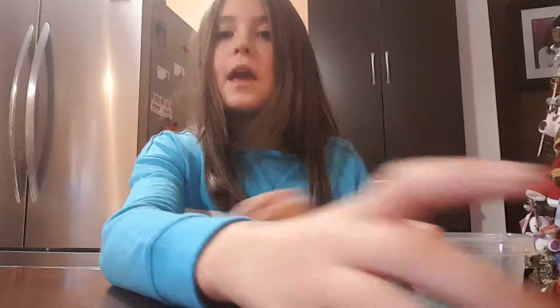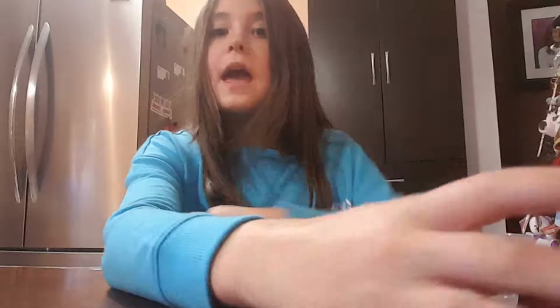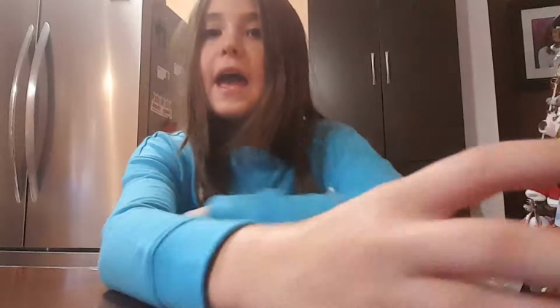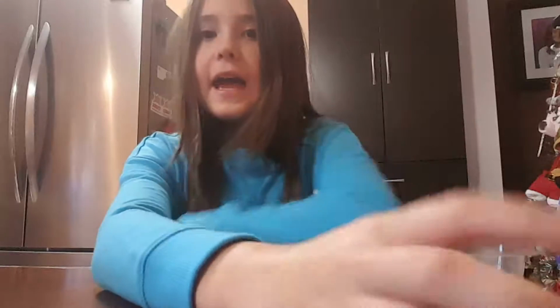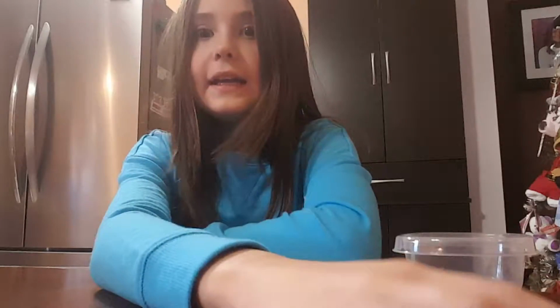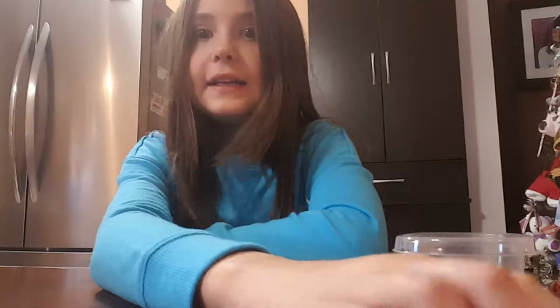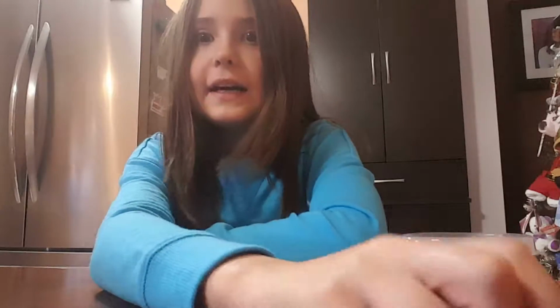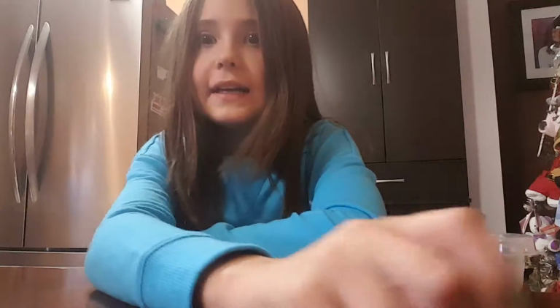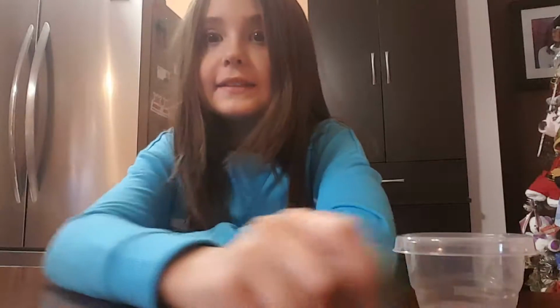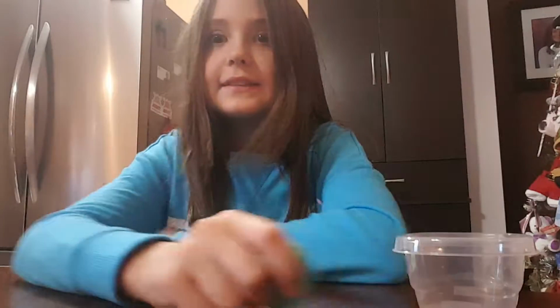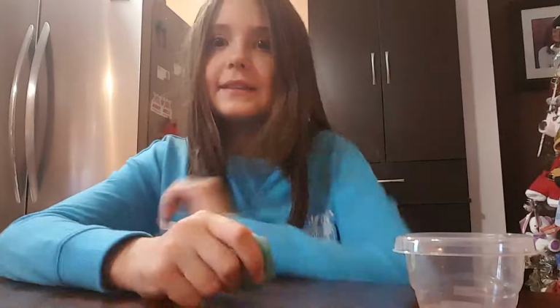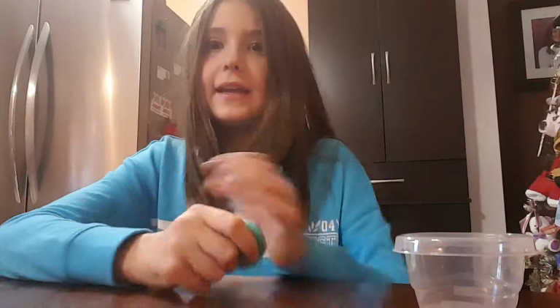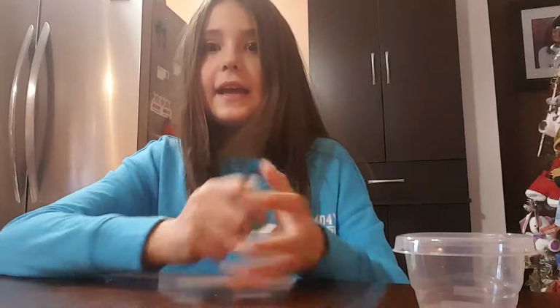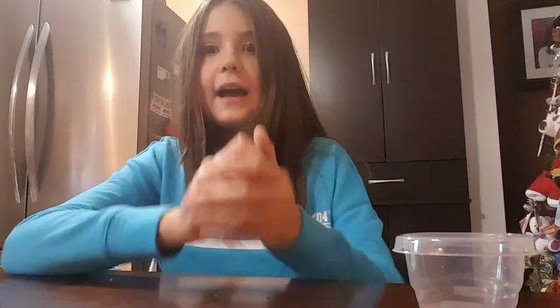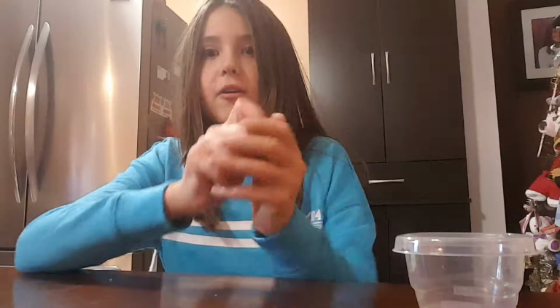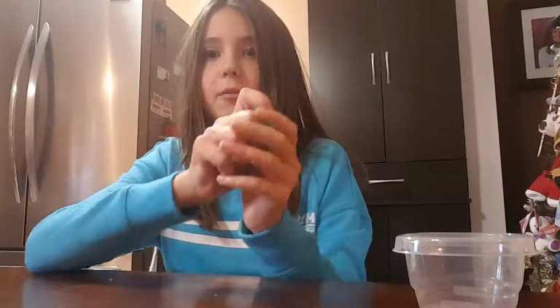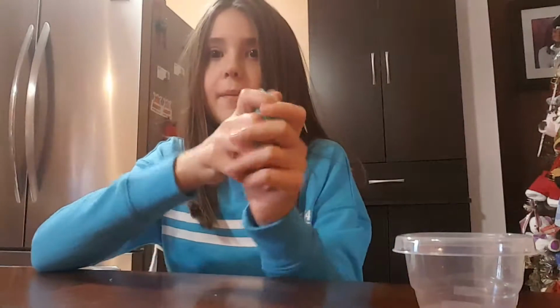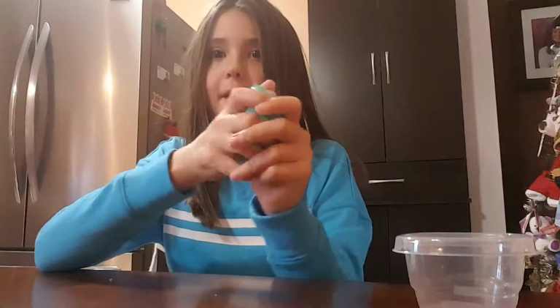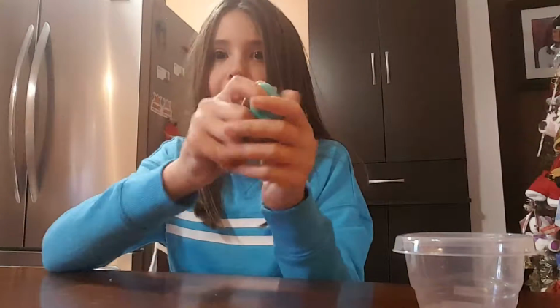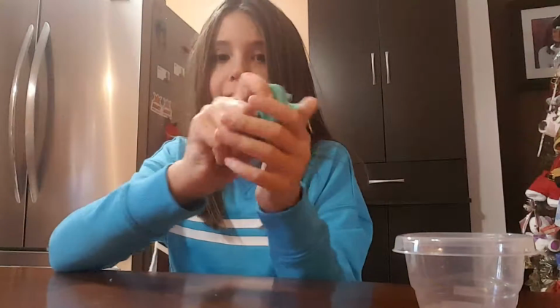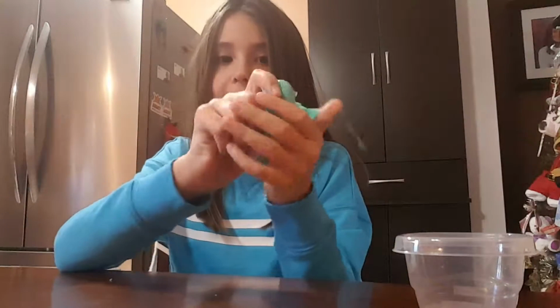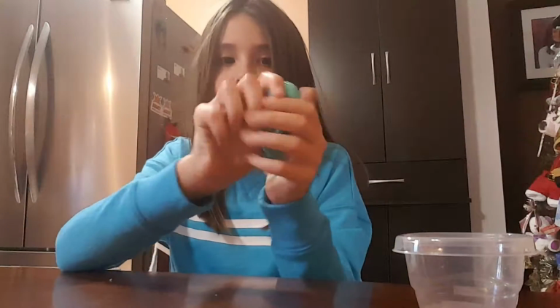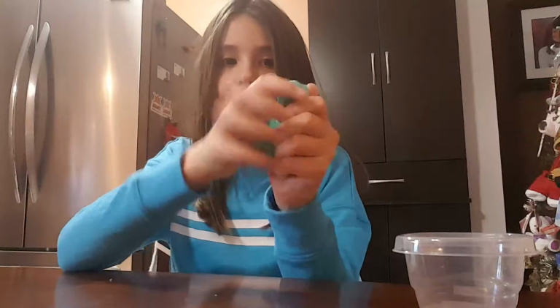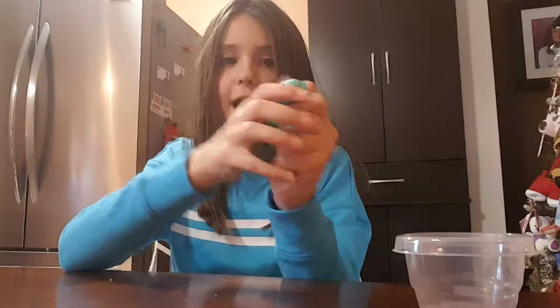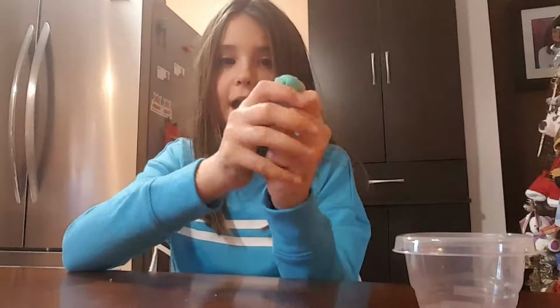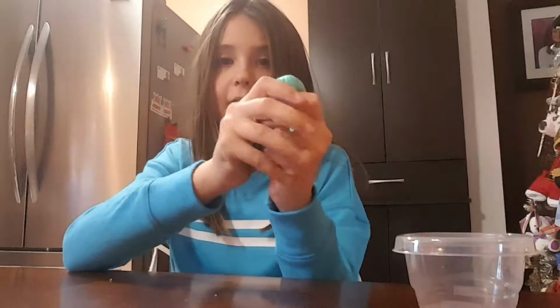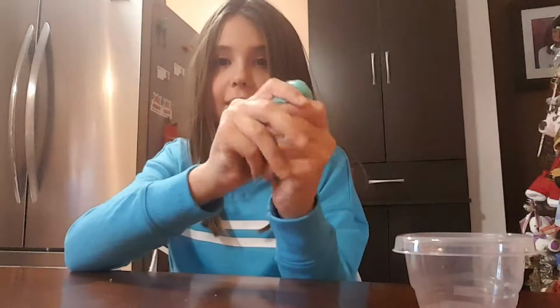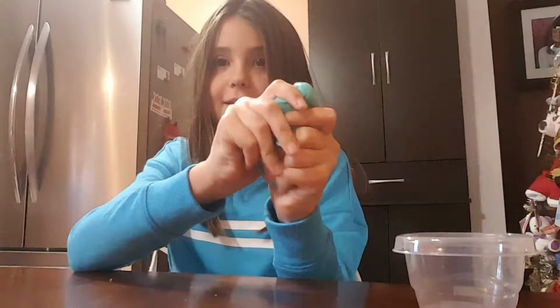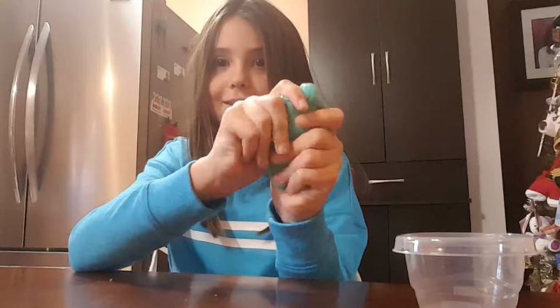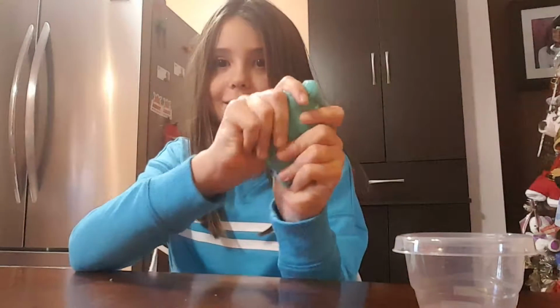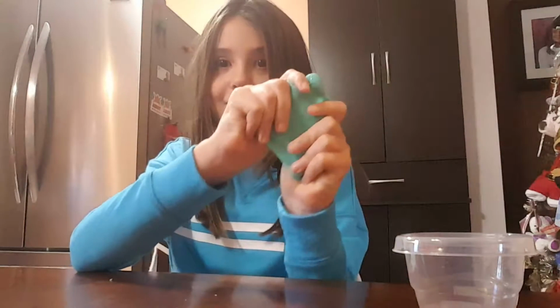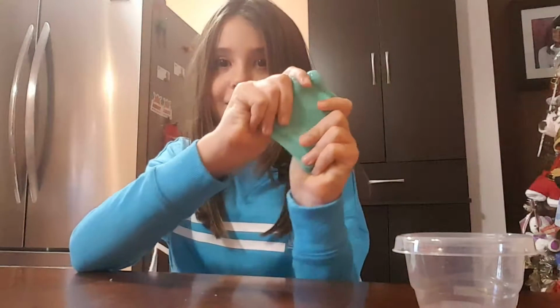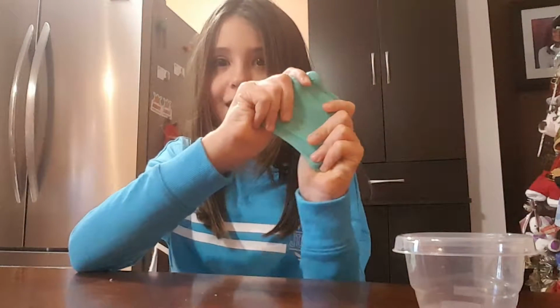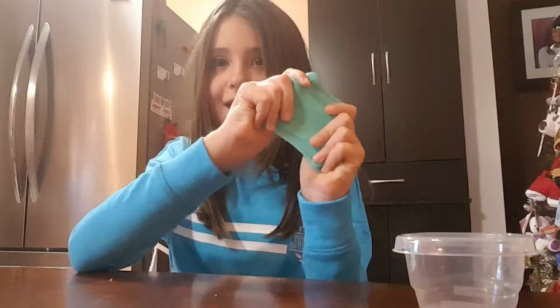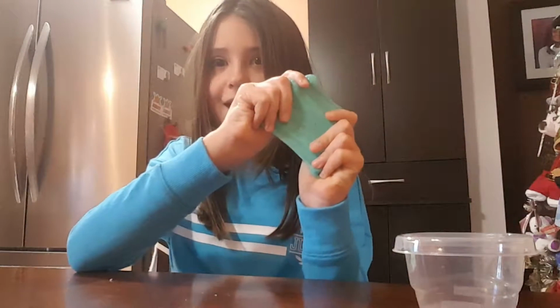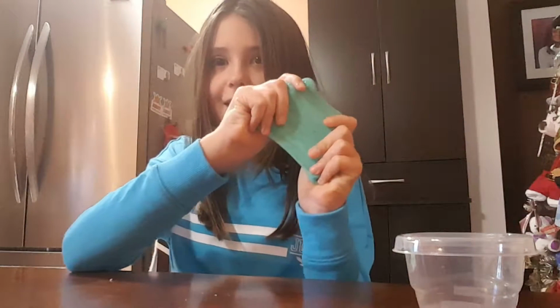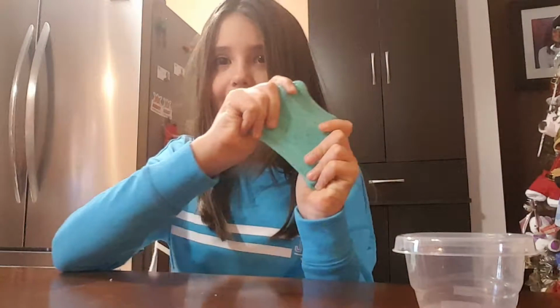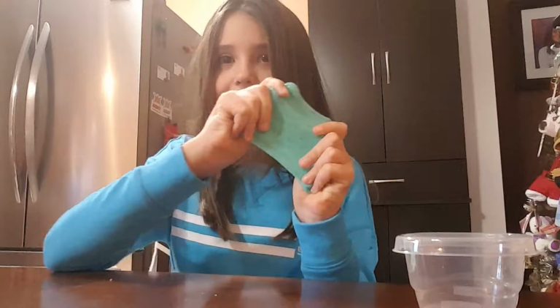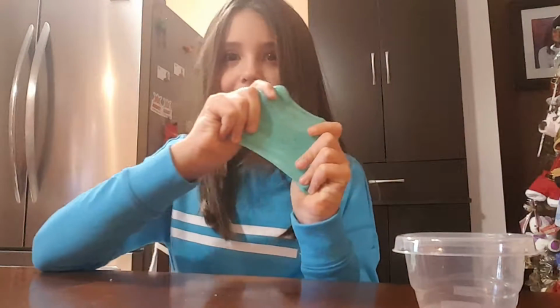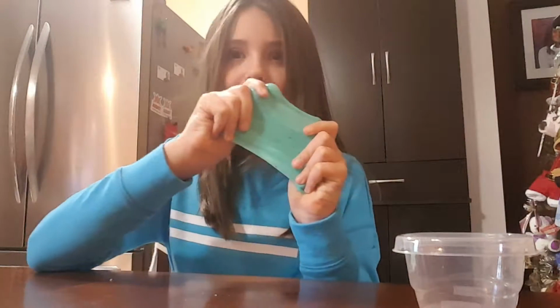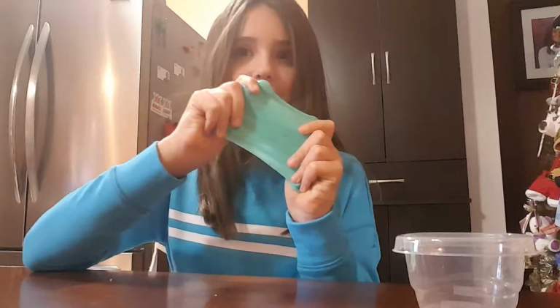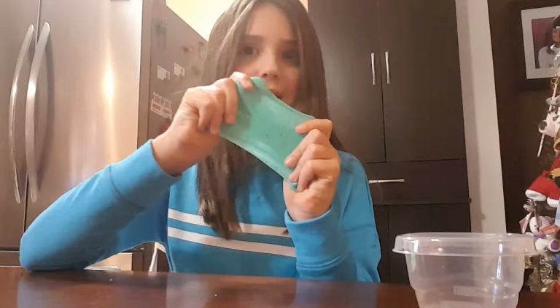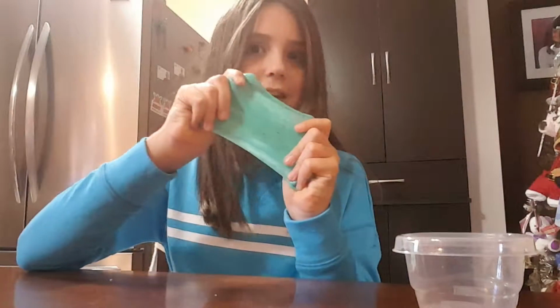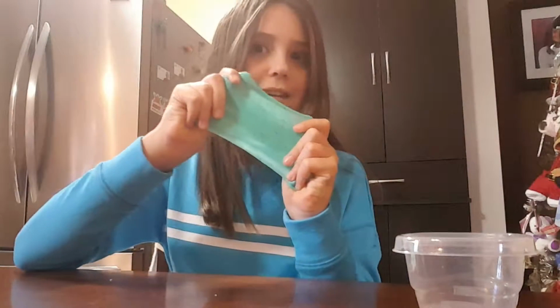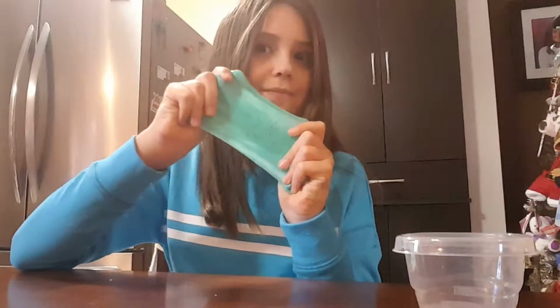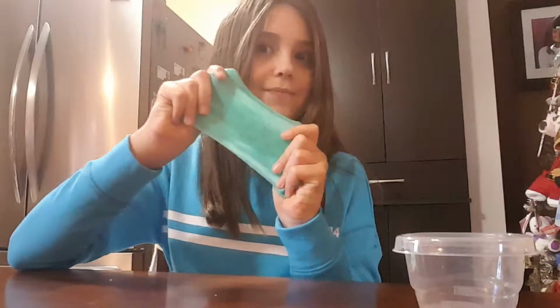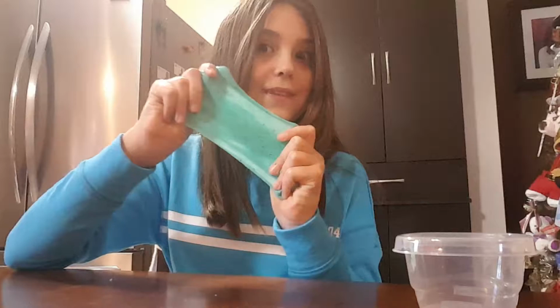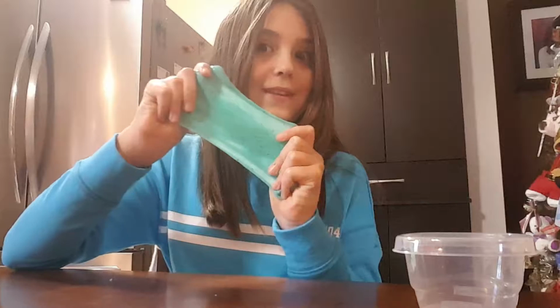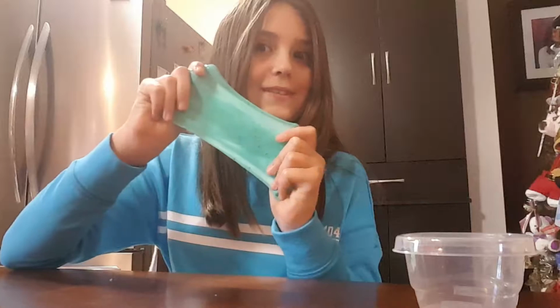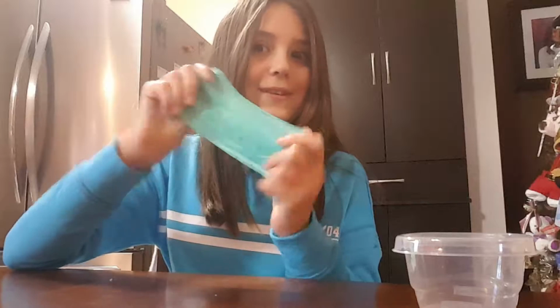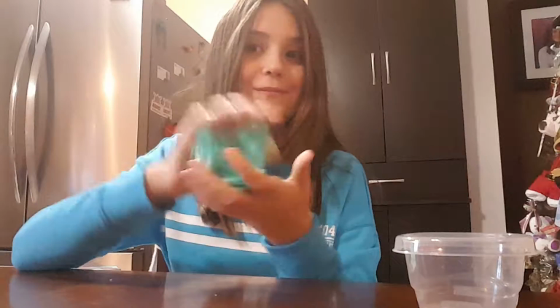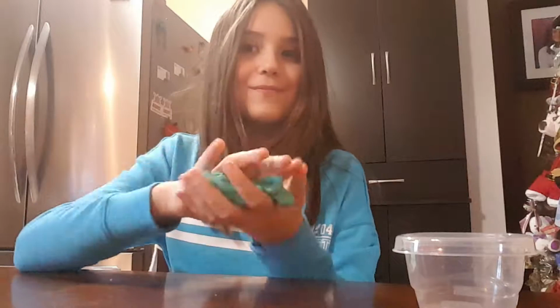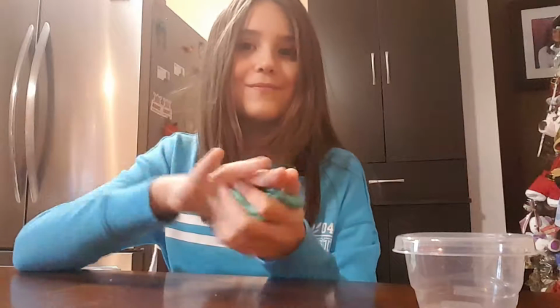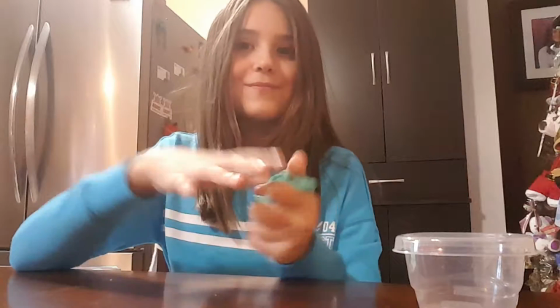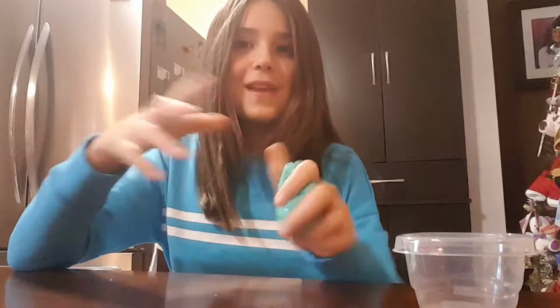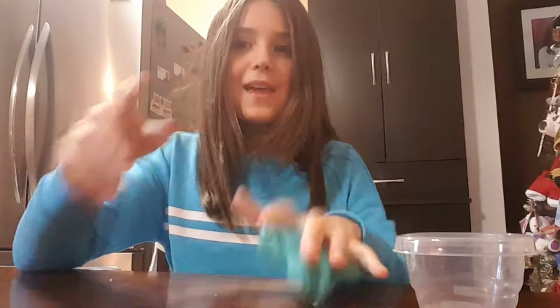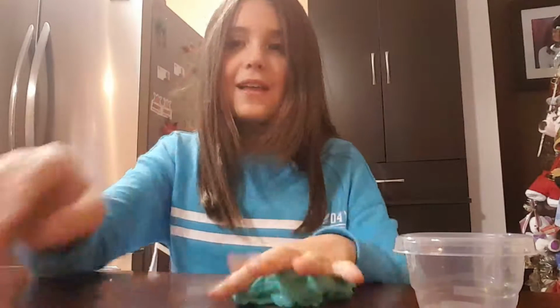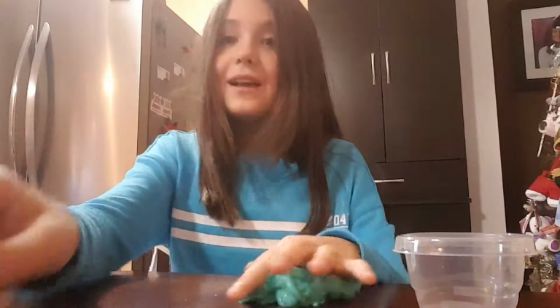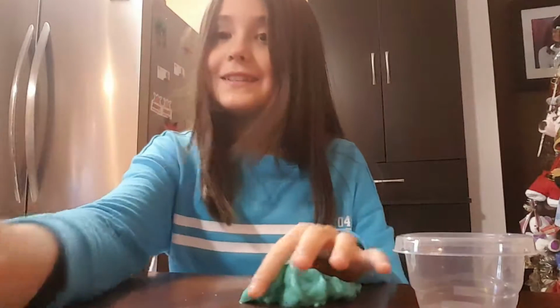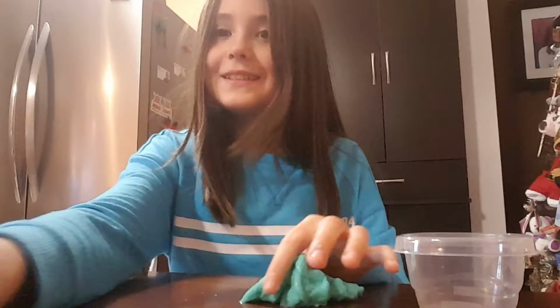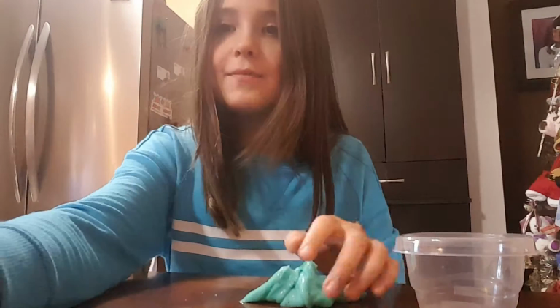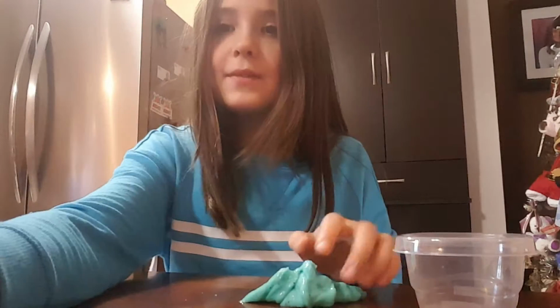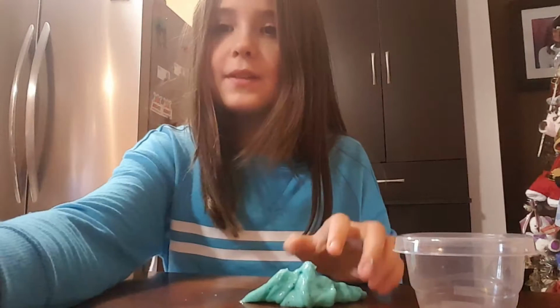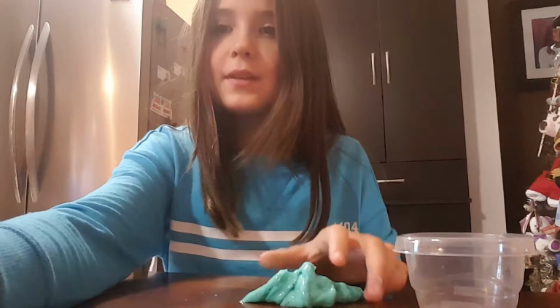Hey guys, today I will be playing with slime. Let's get started.